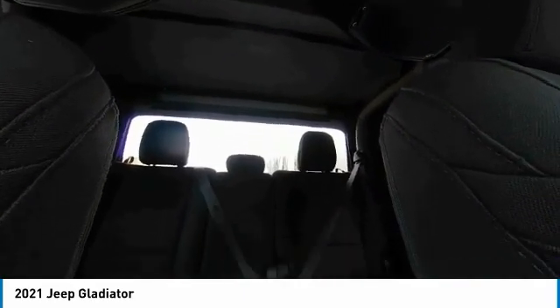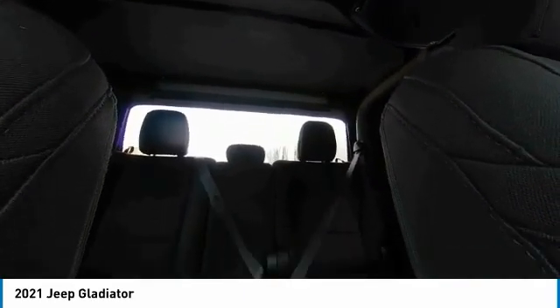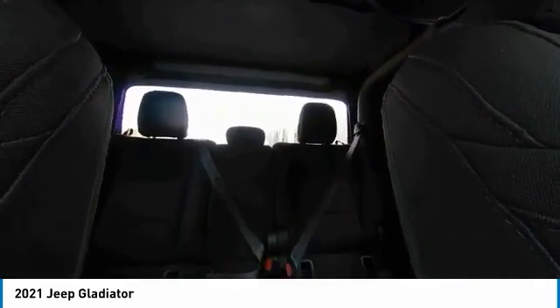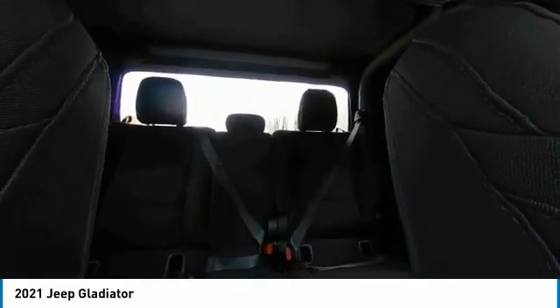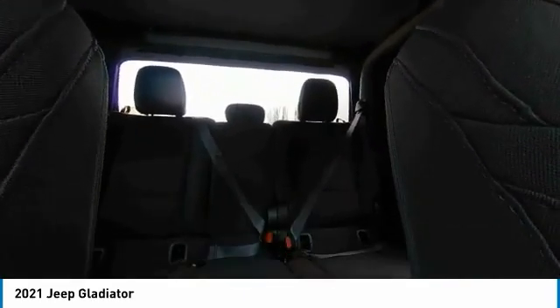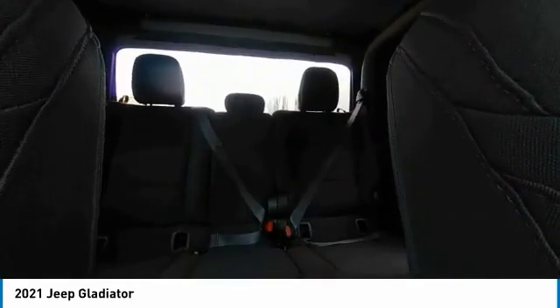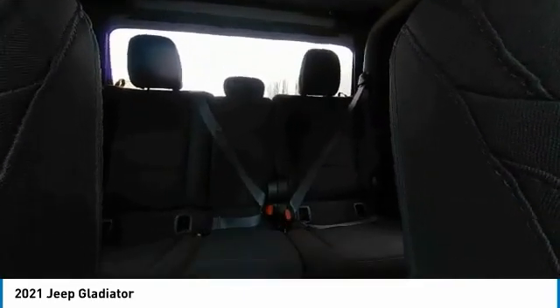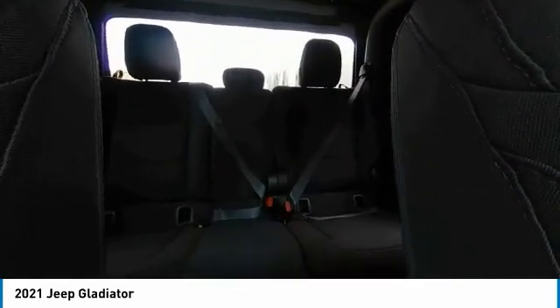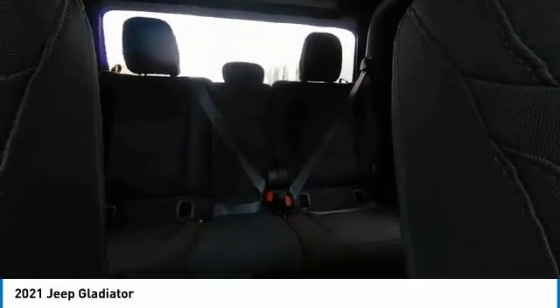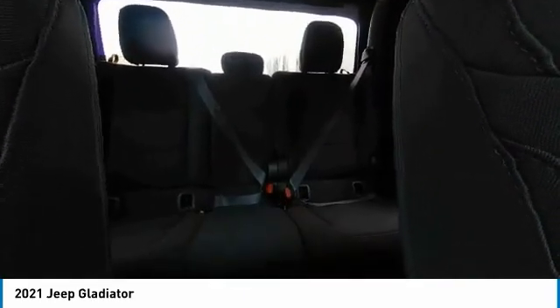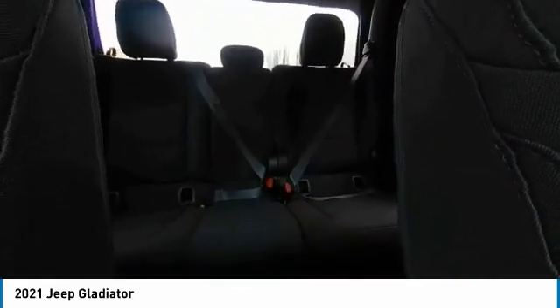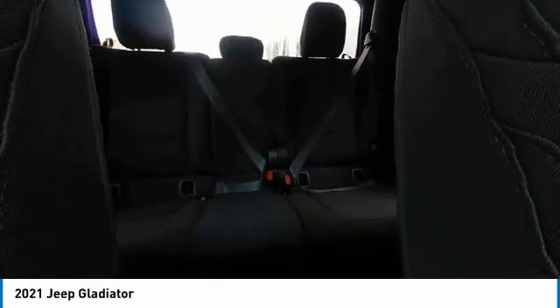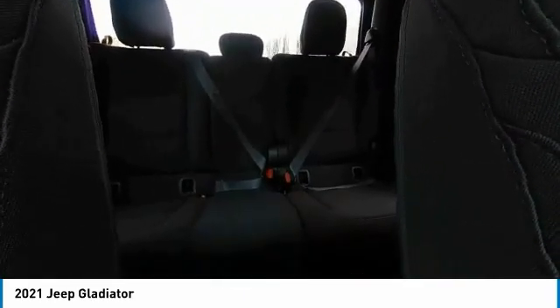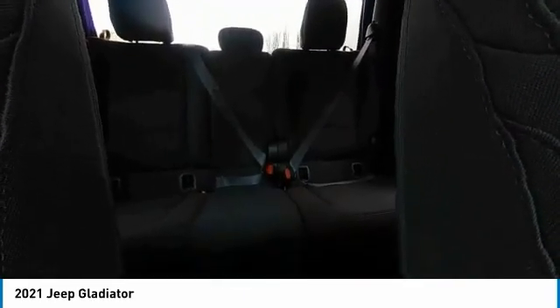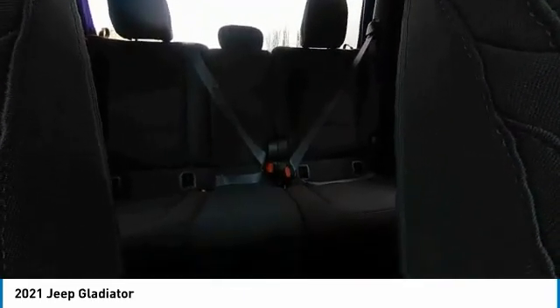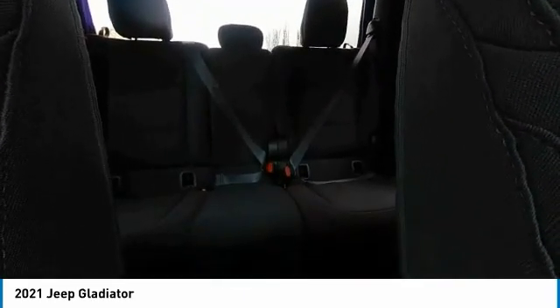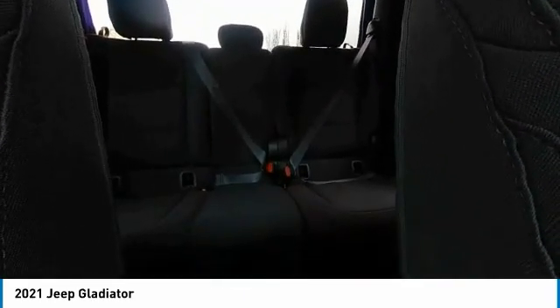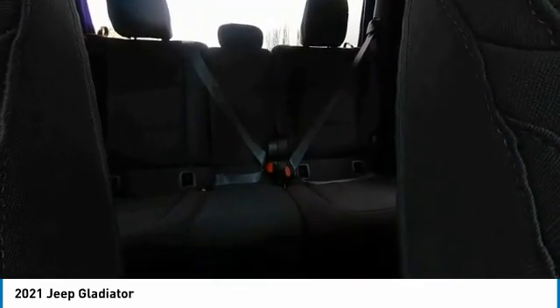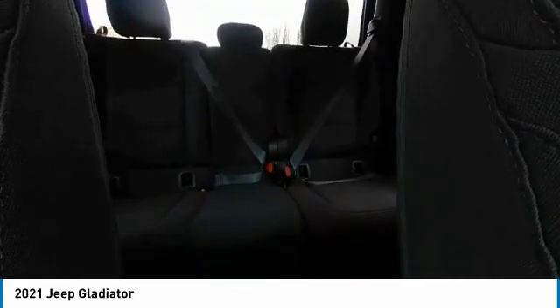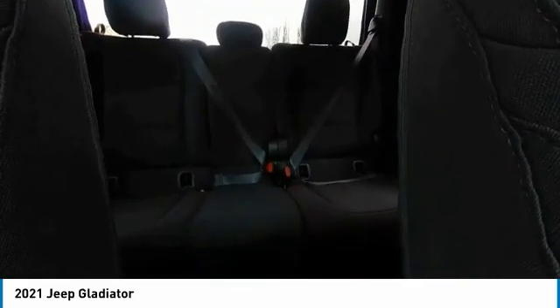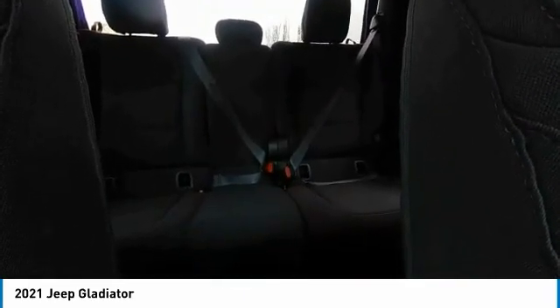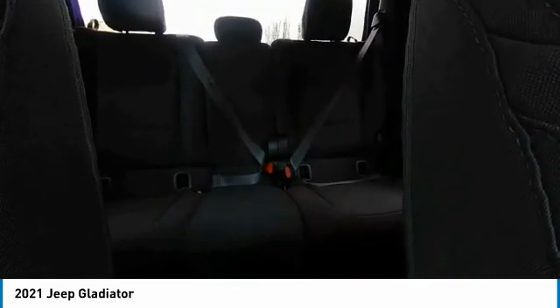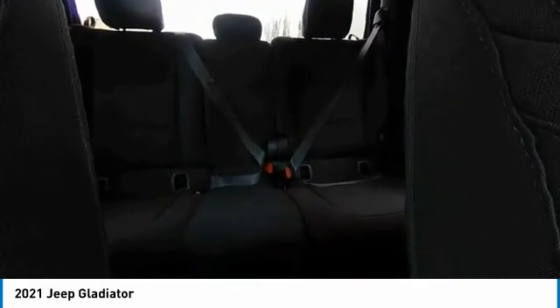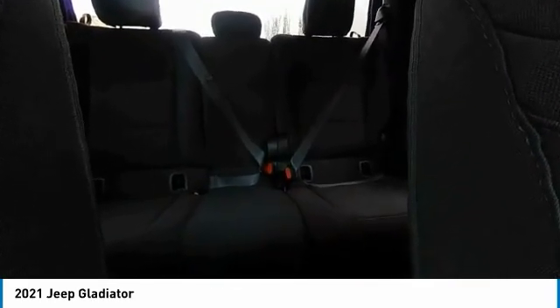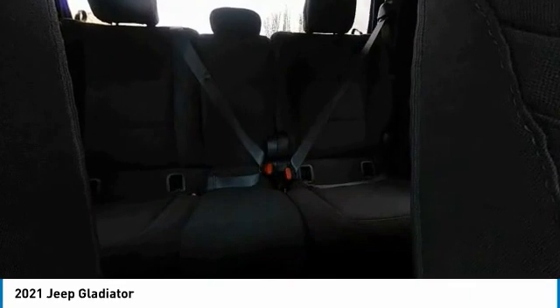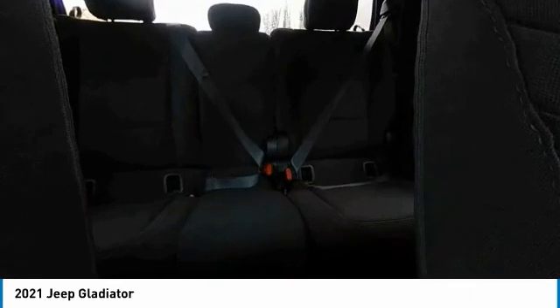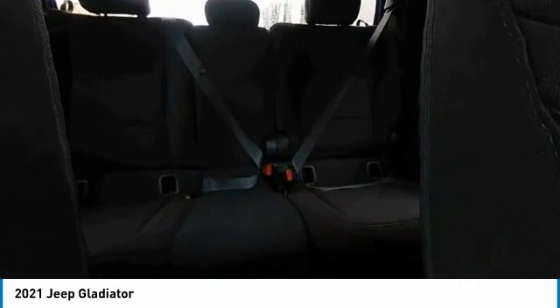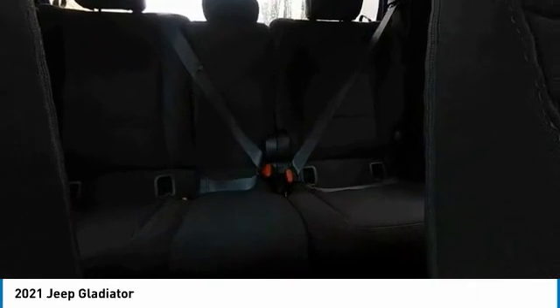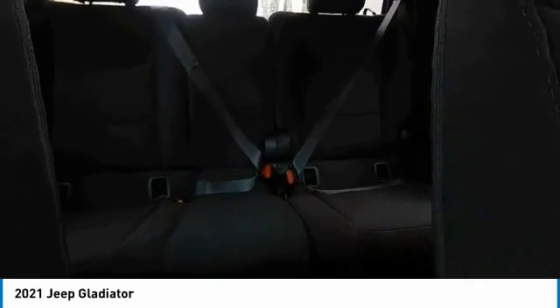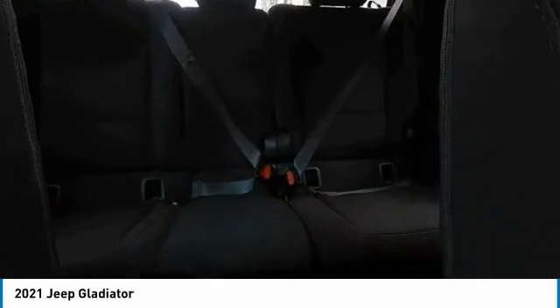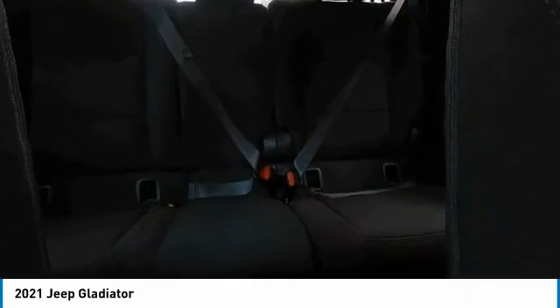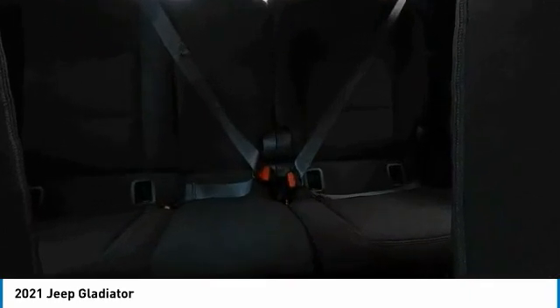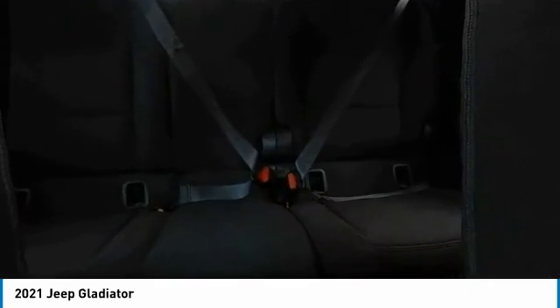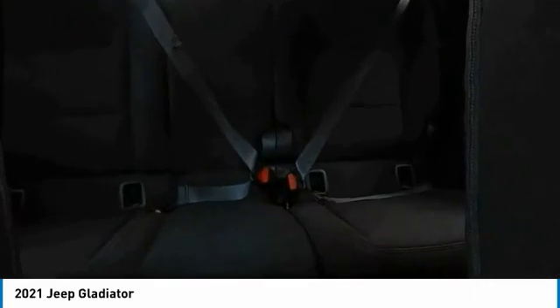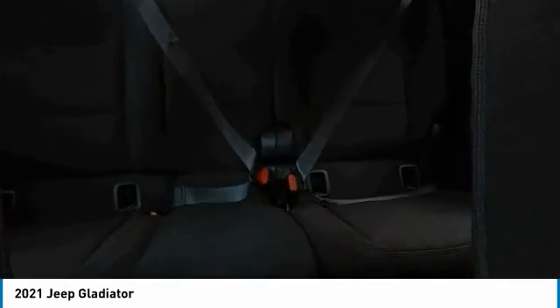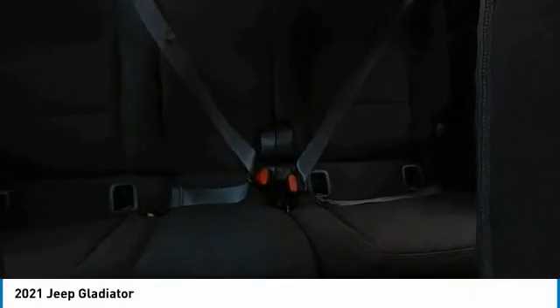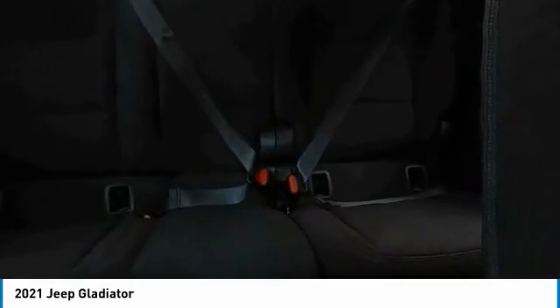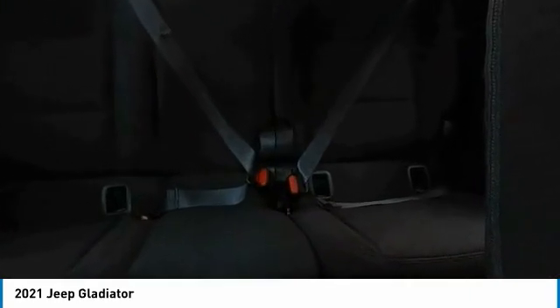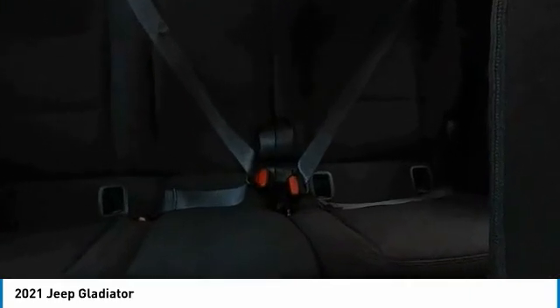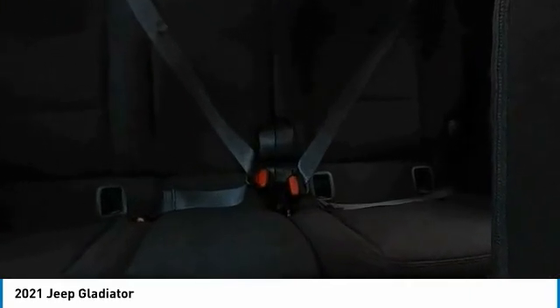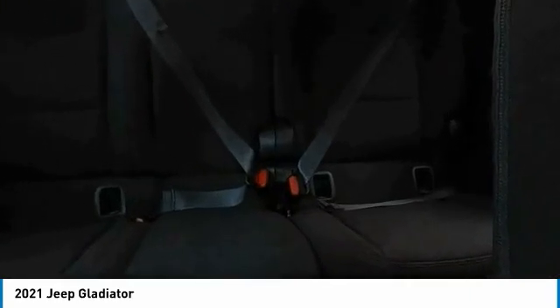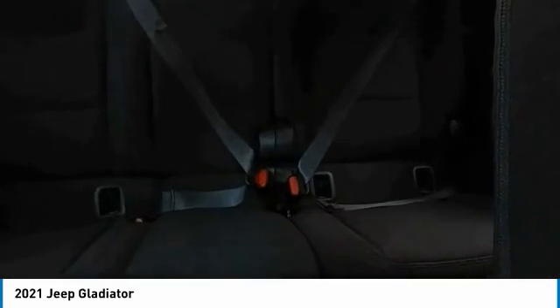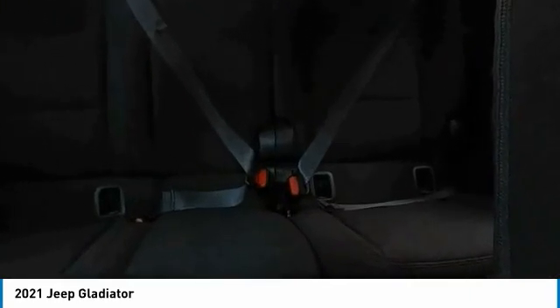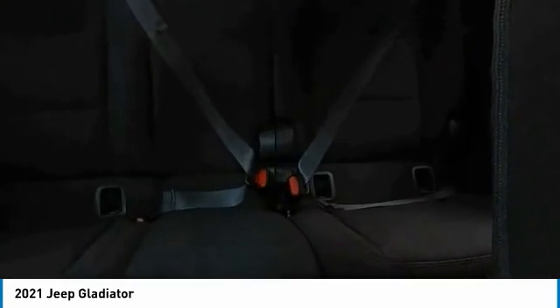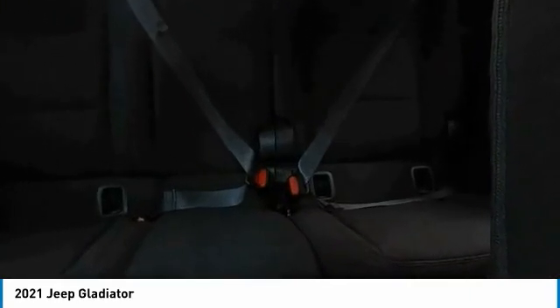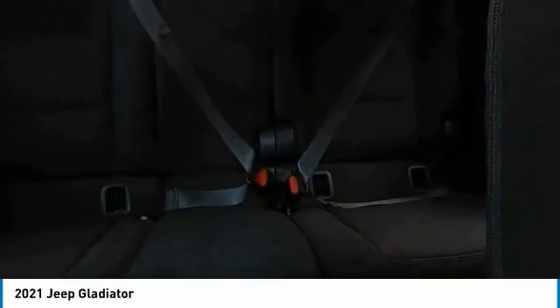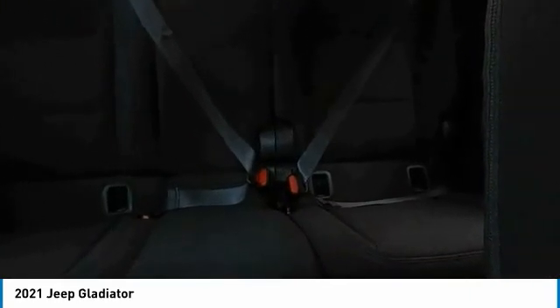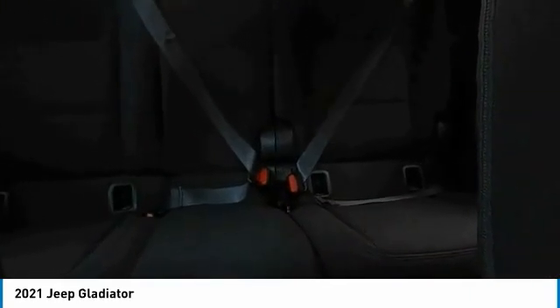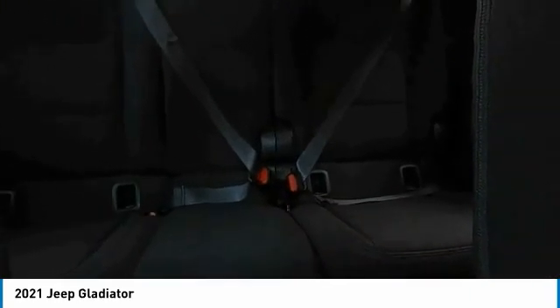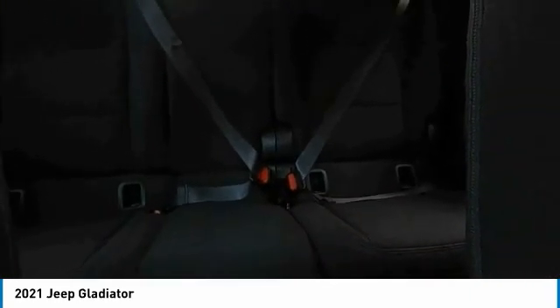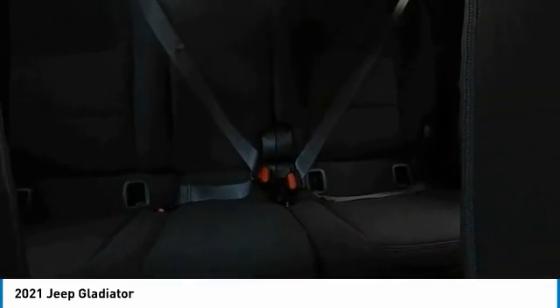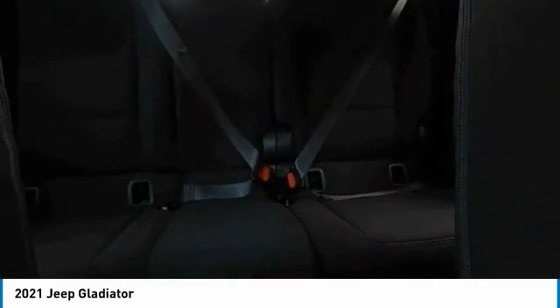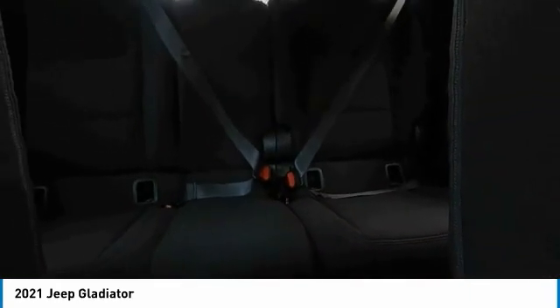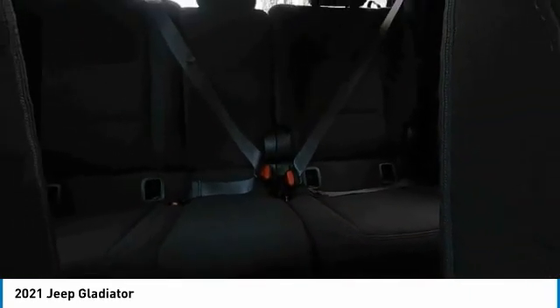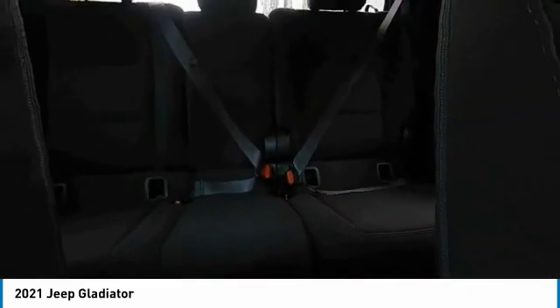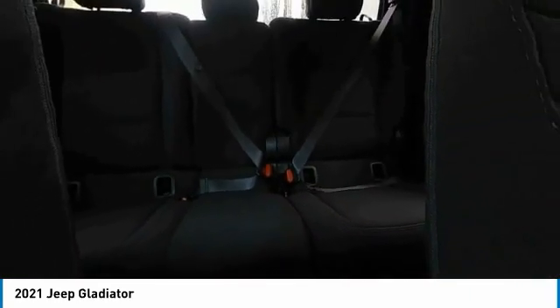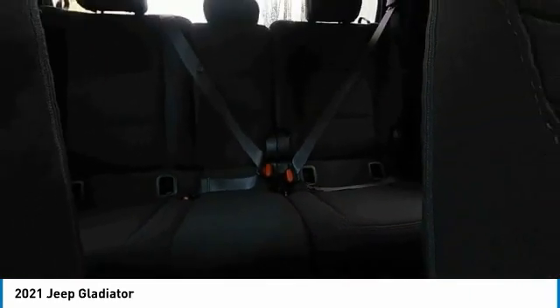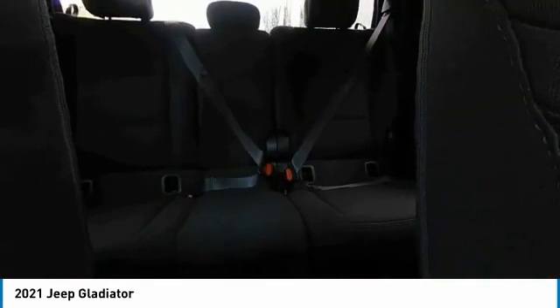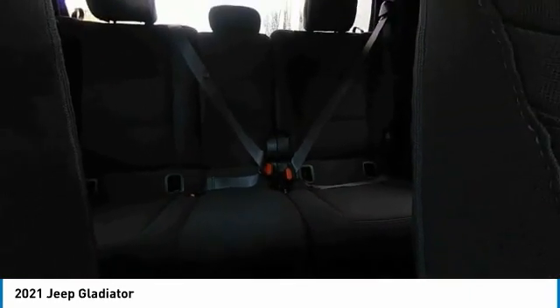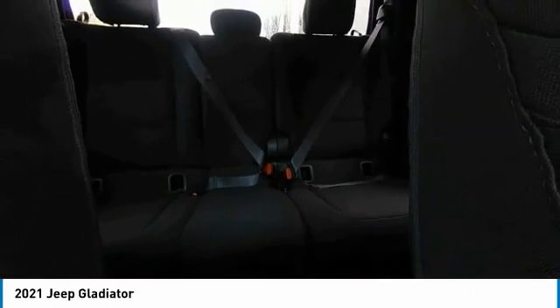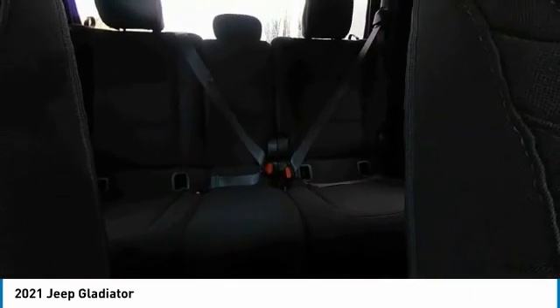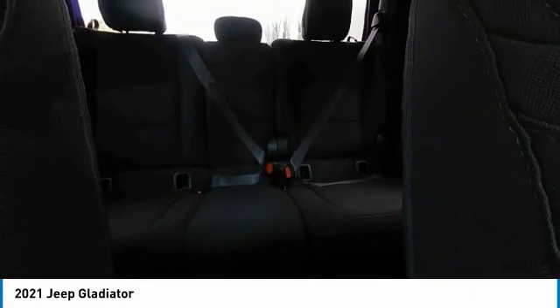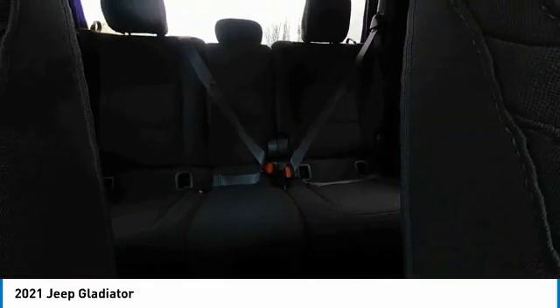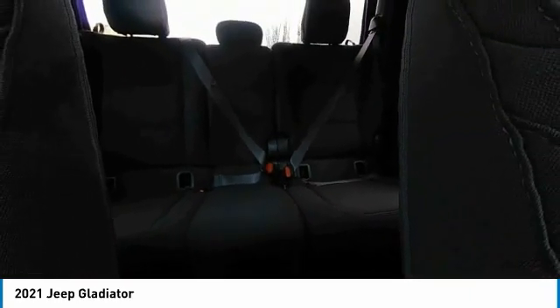Fog lights, four-wheel disc brakes, speed control, variable speed intermittent wipers, and backup camera.